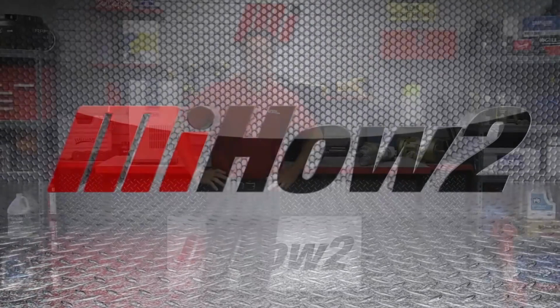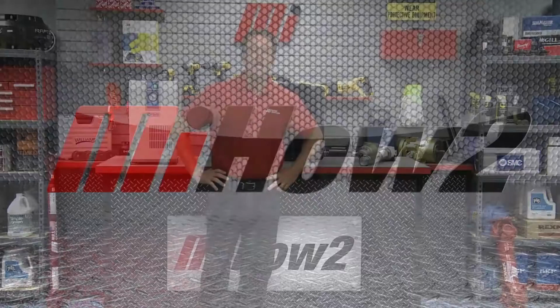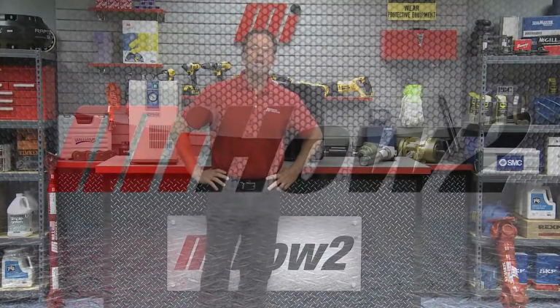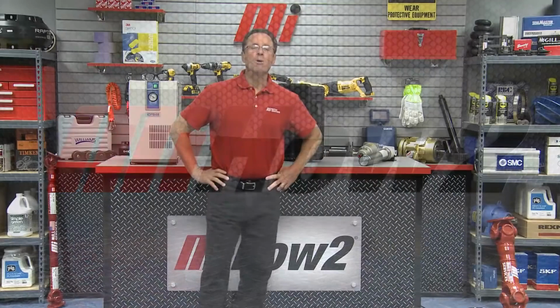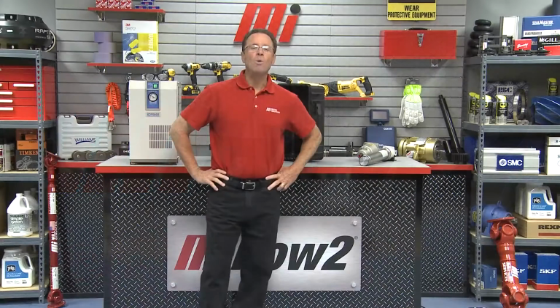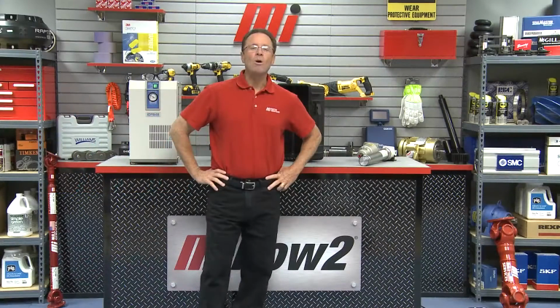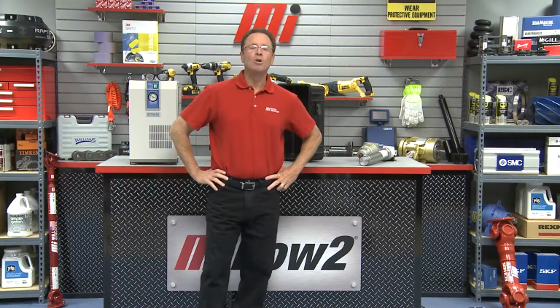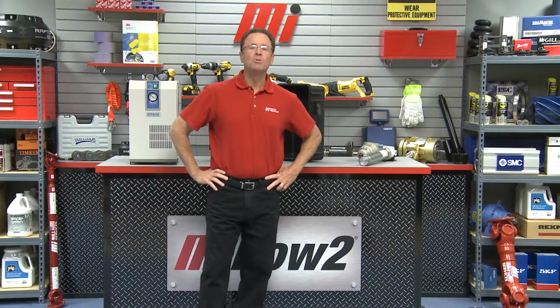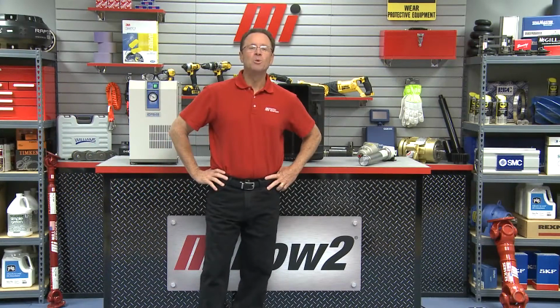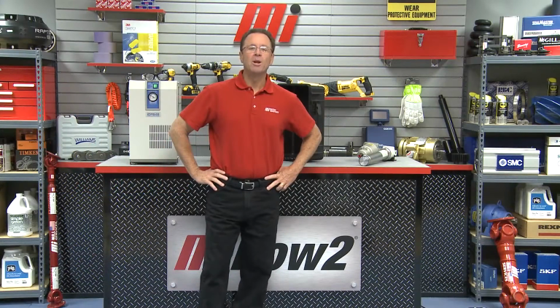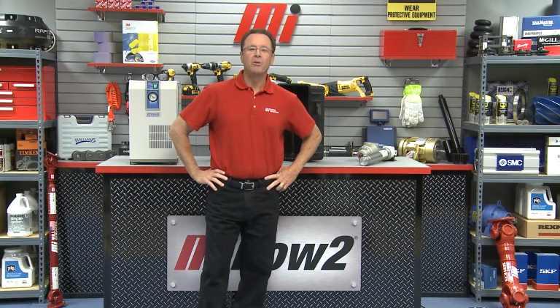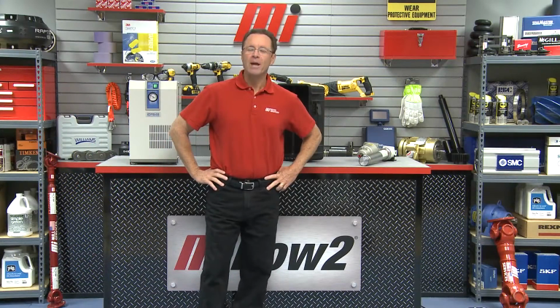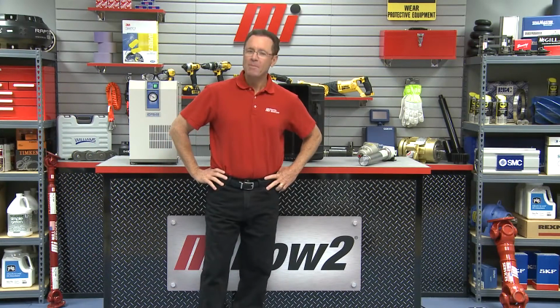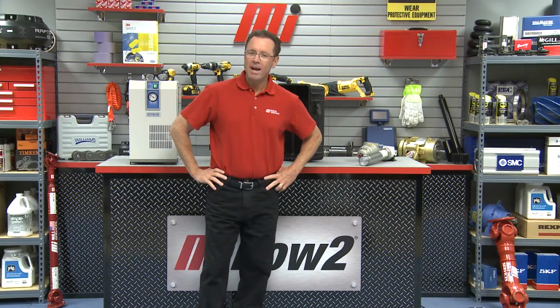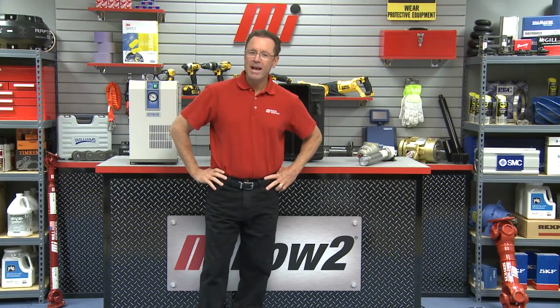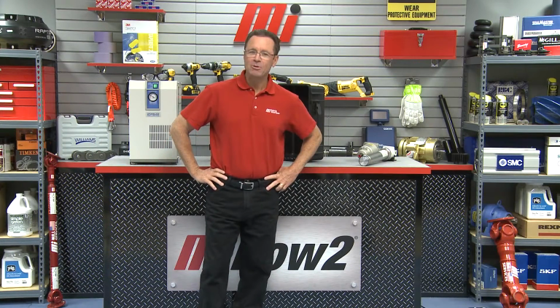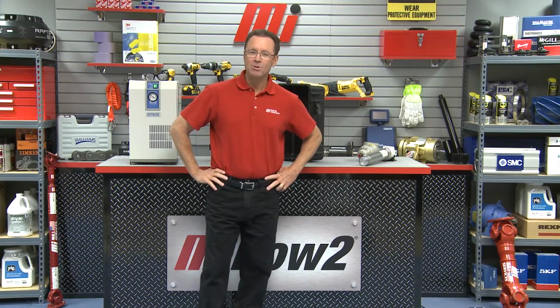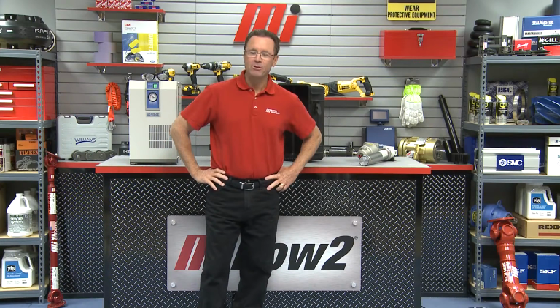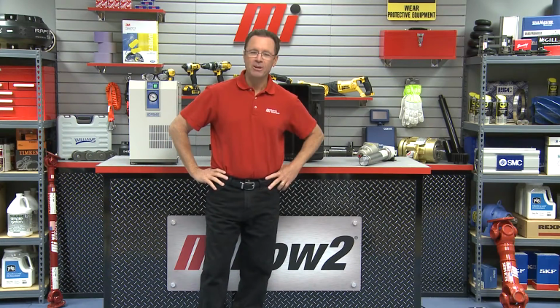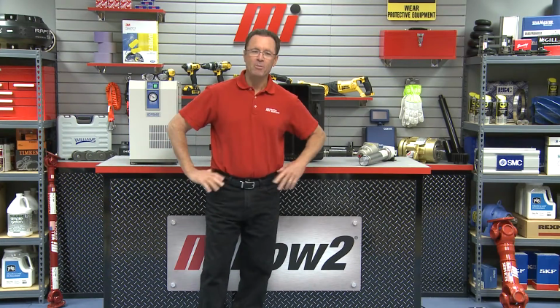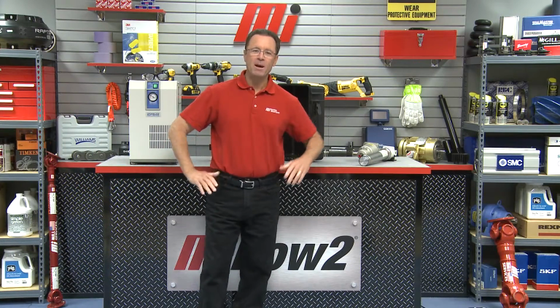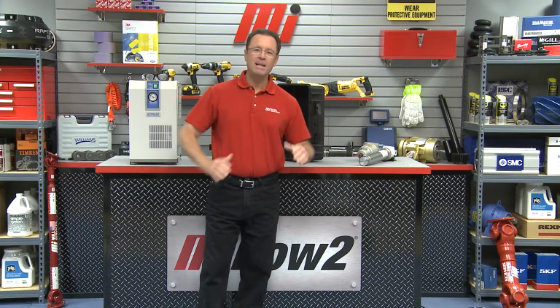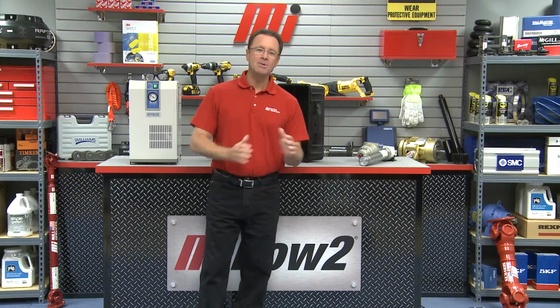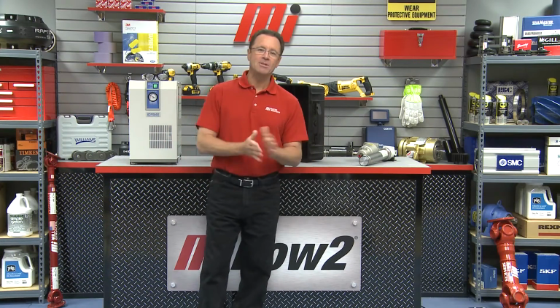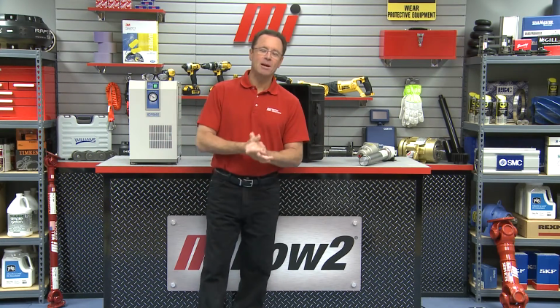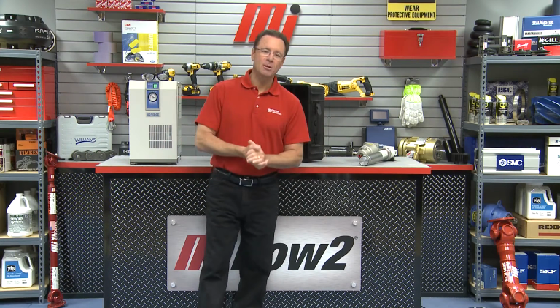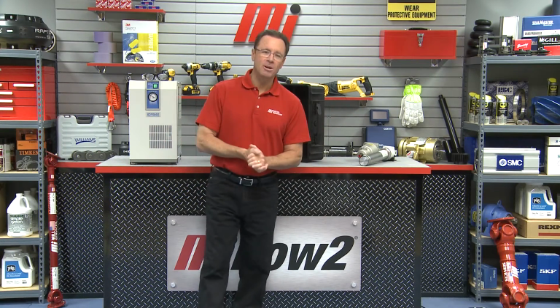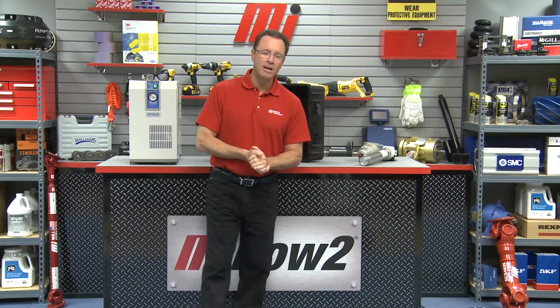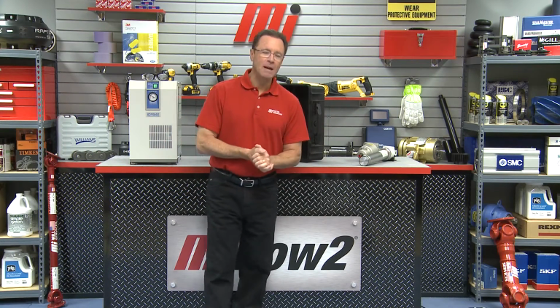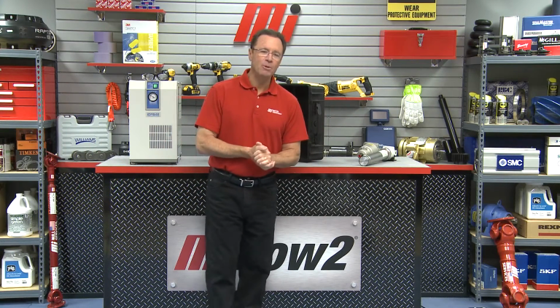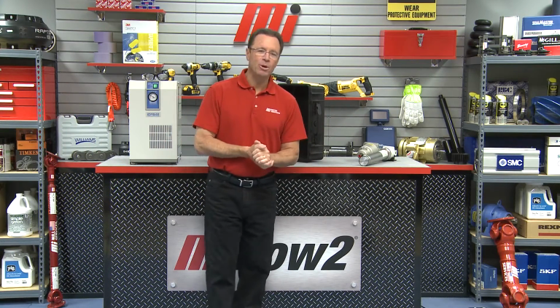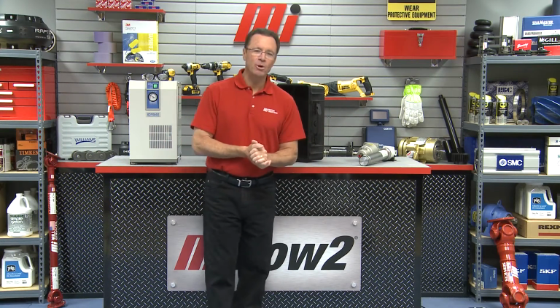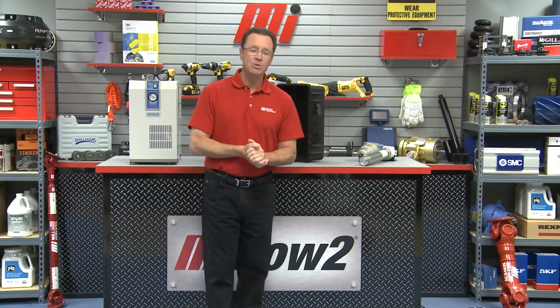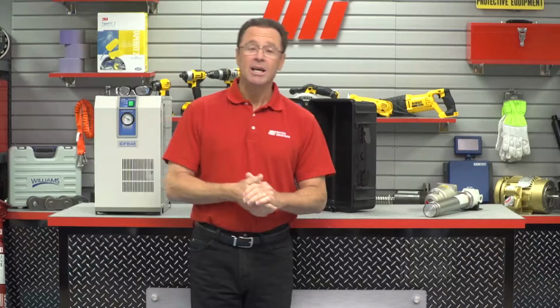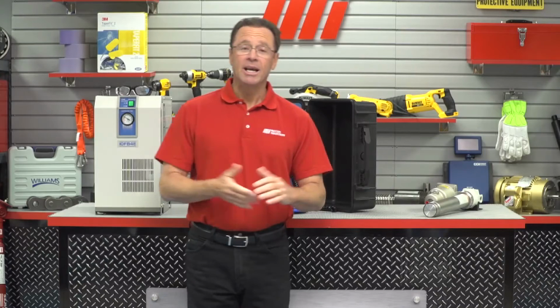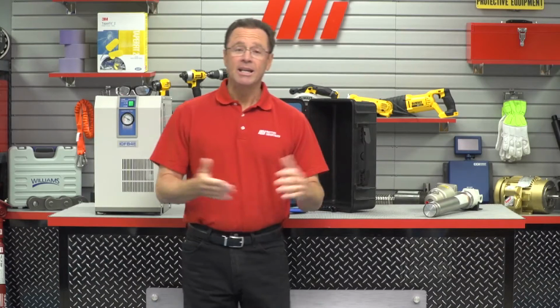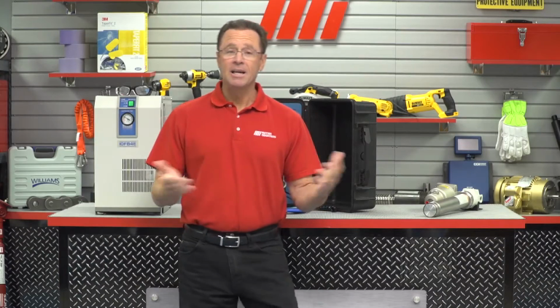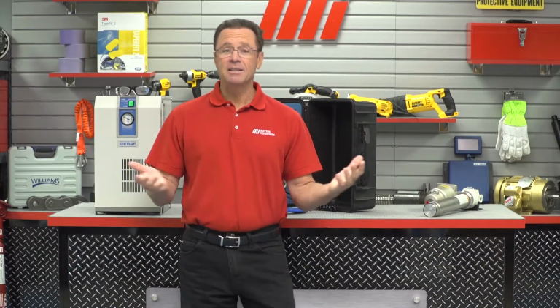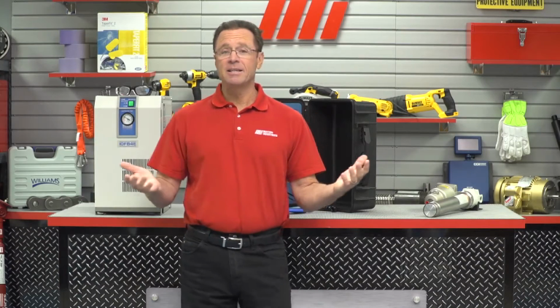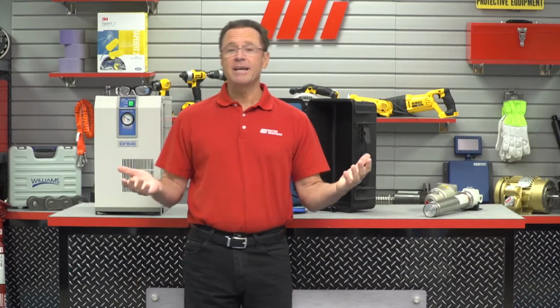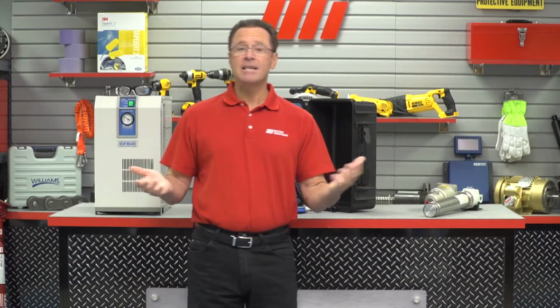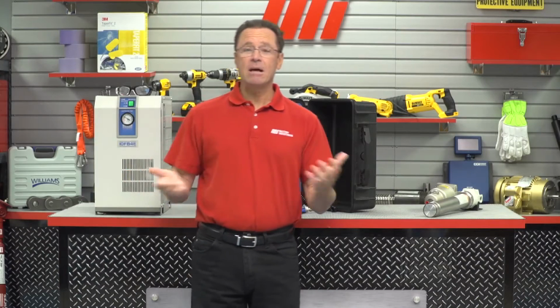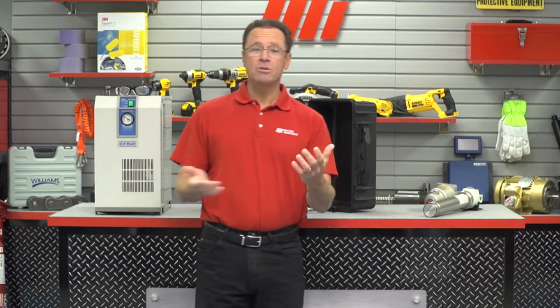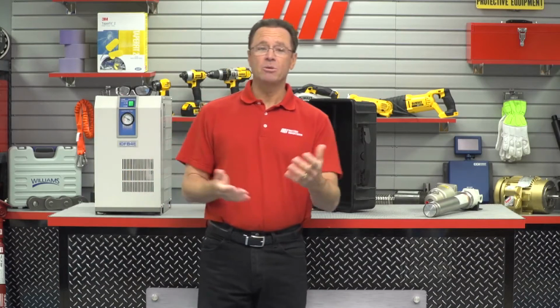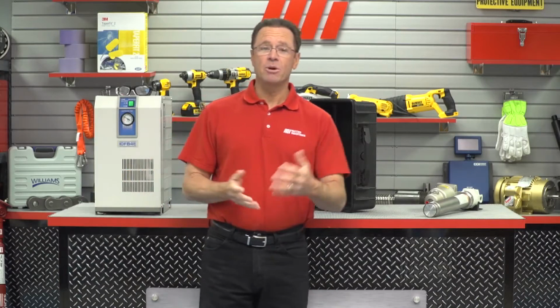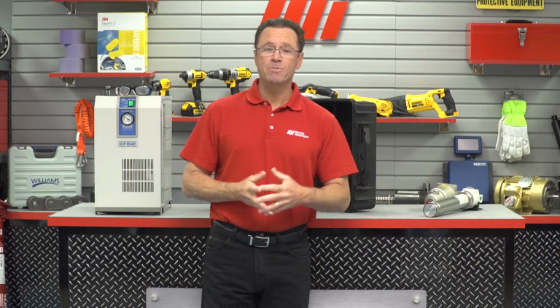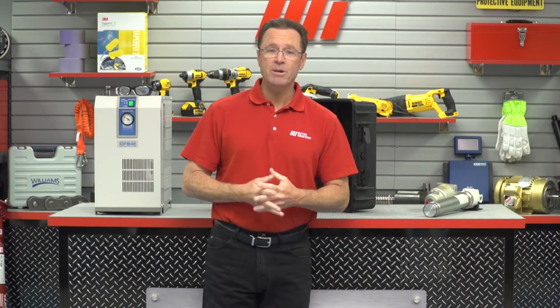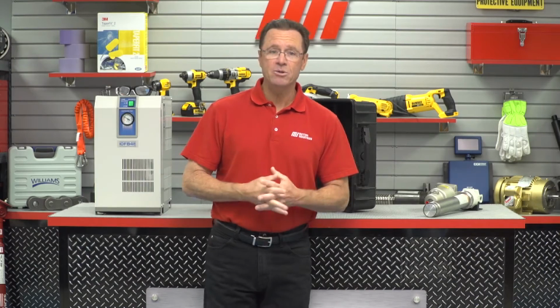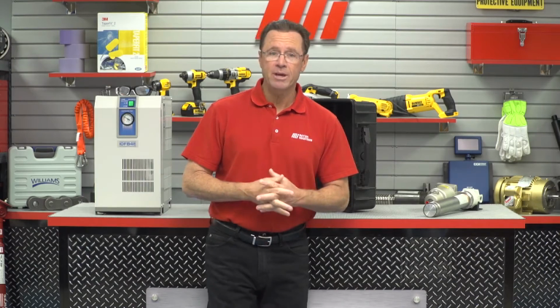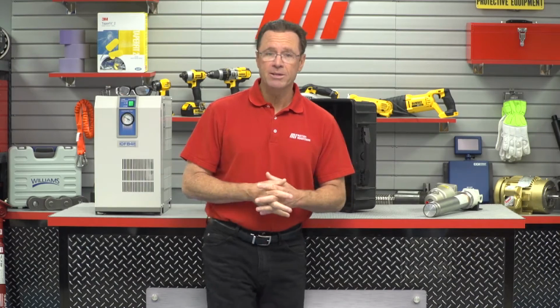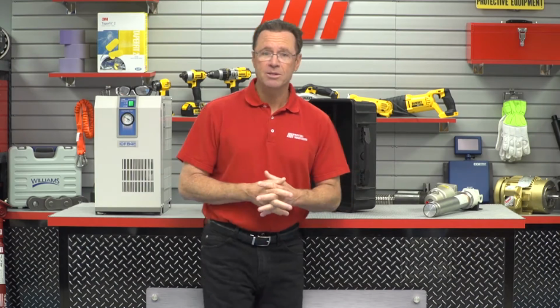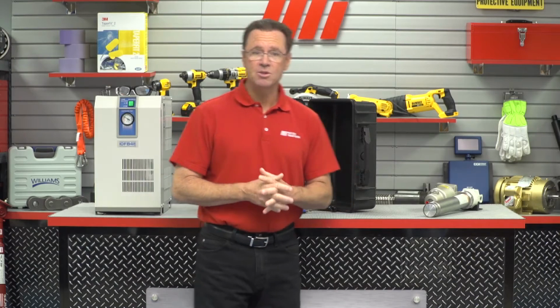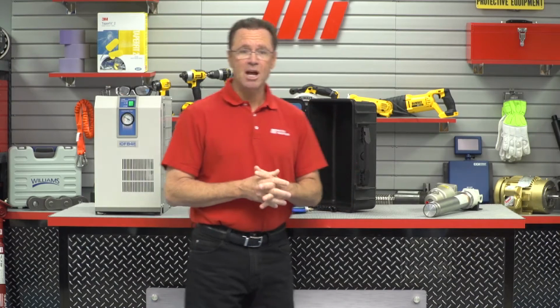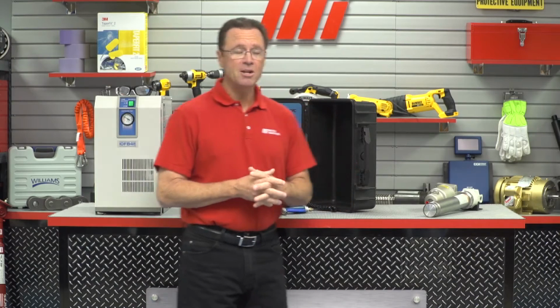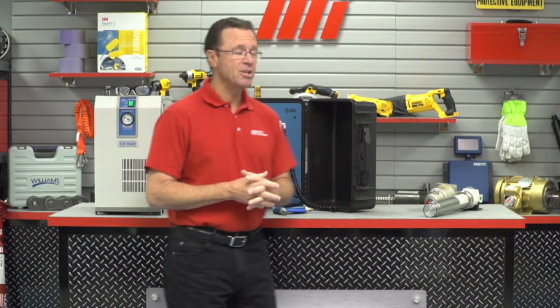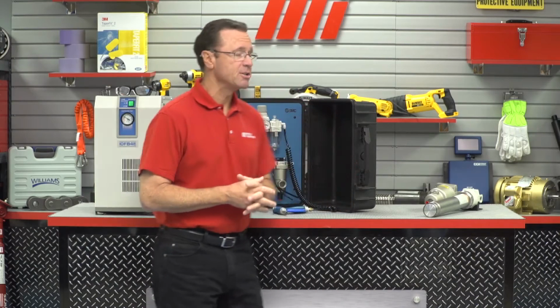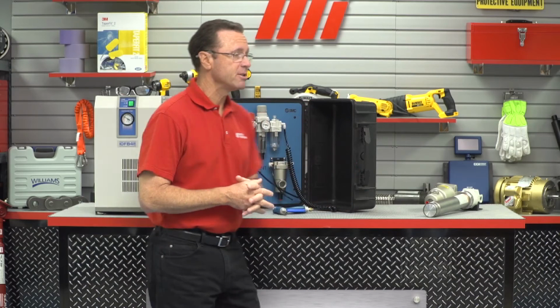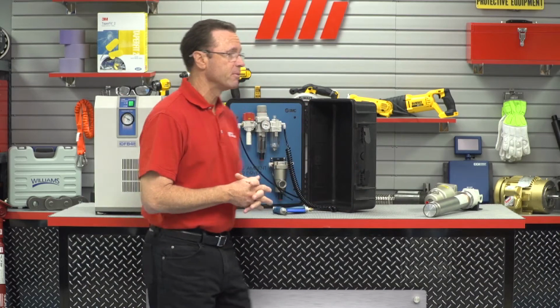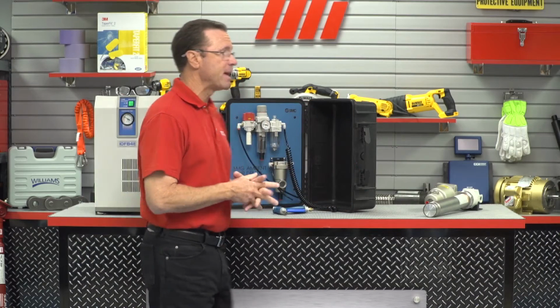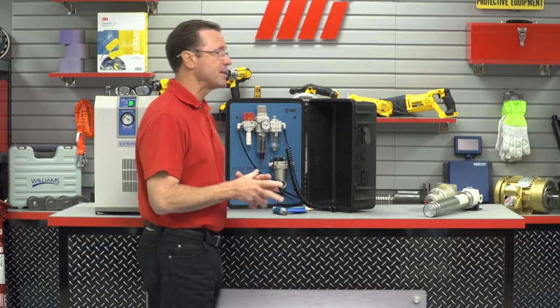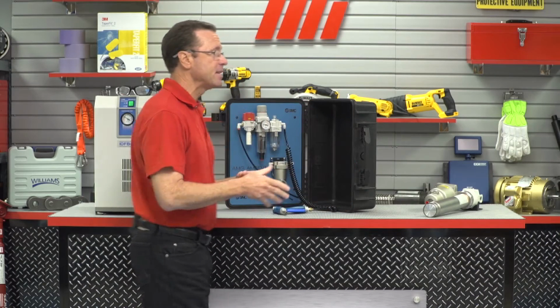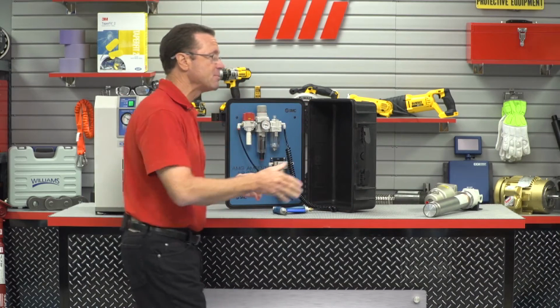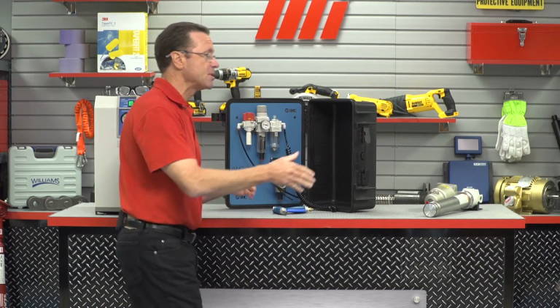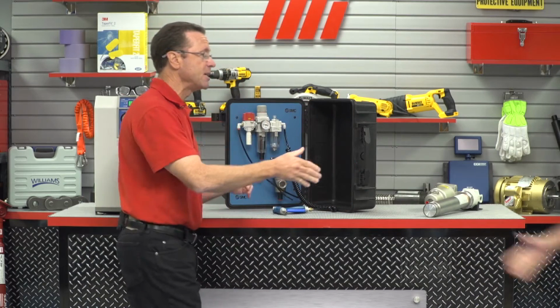Hello and welcome to another MI How To video. My name is Tom Clark, I'm your host, and on today's How To, our special guest is John Jensen from SMC.